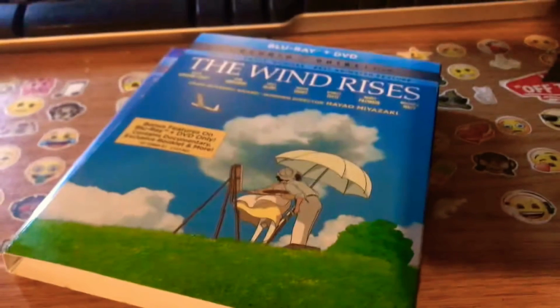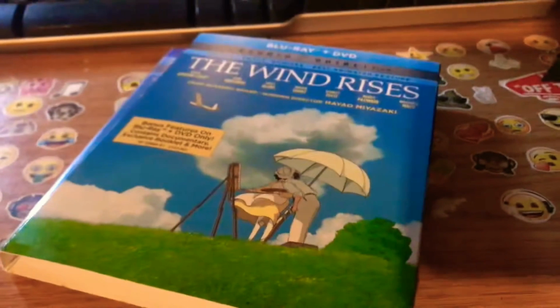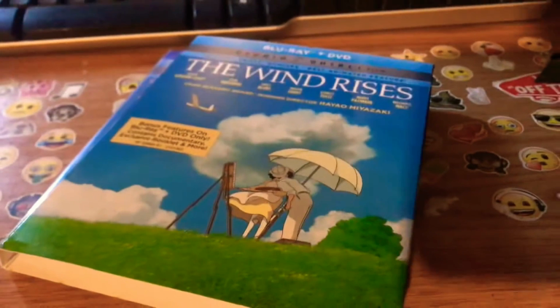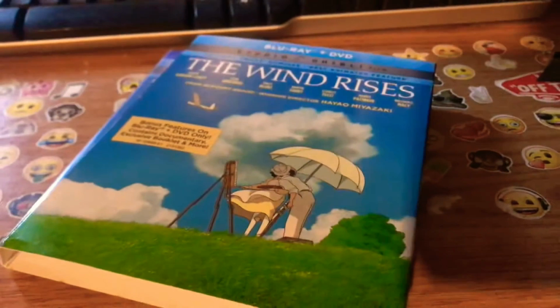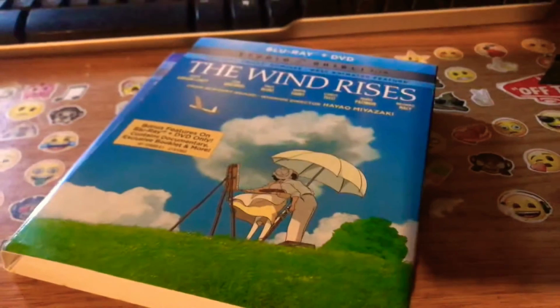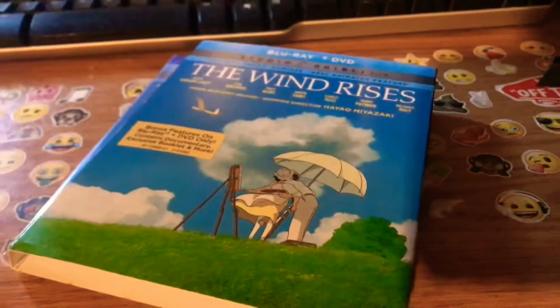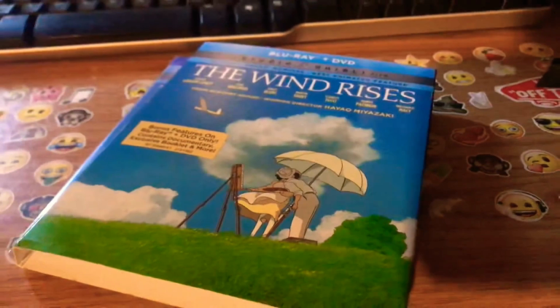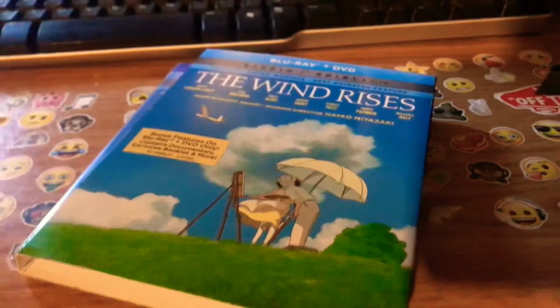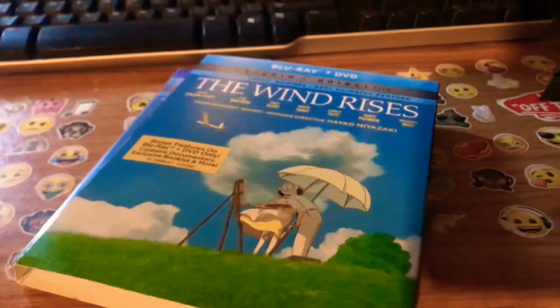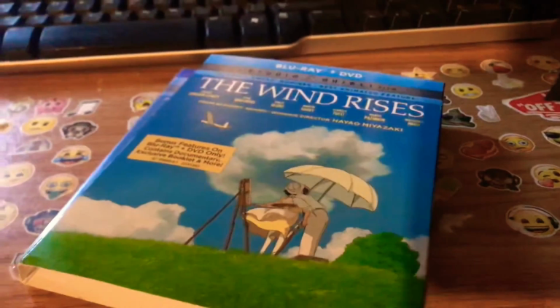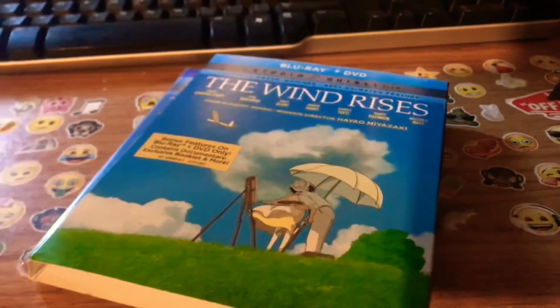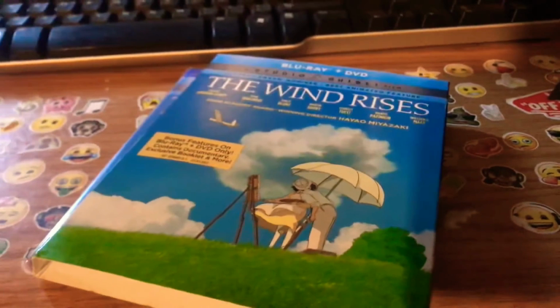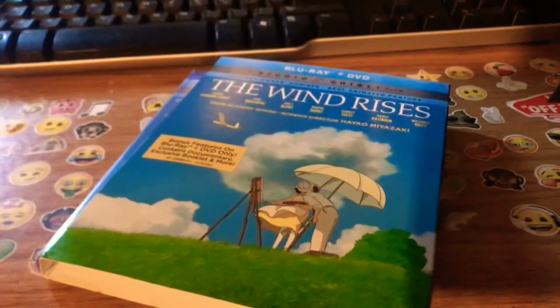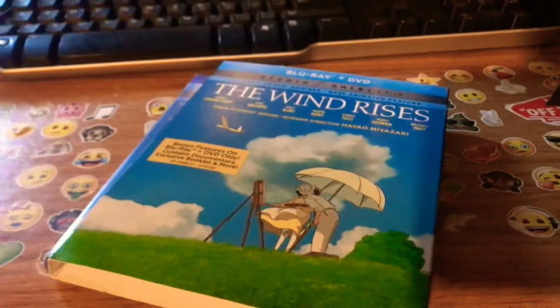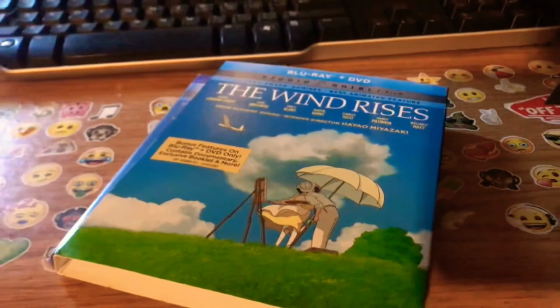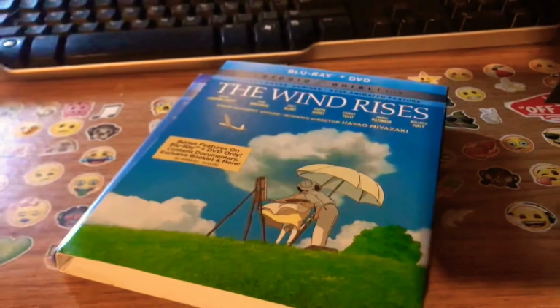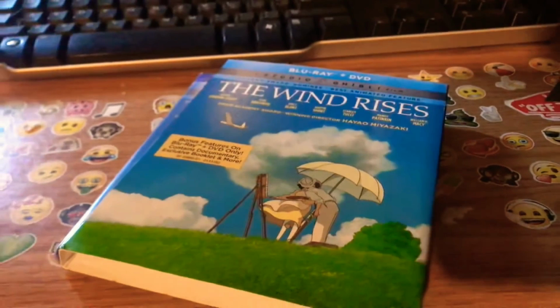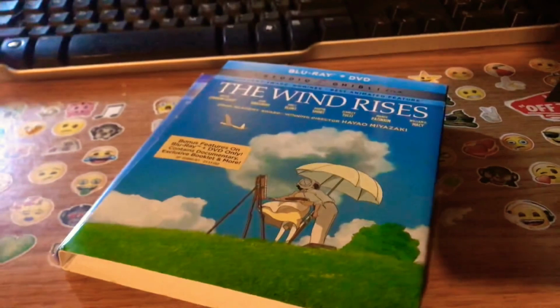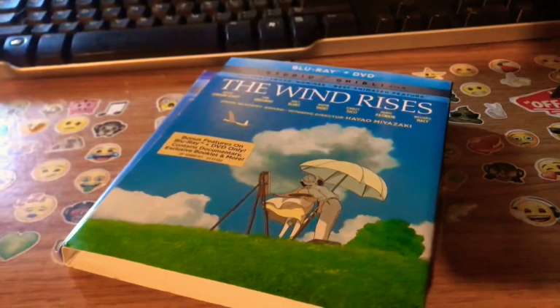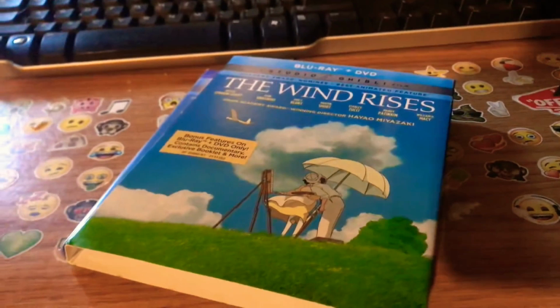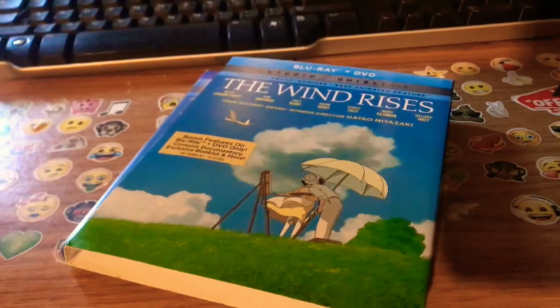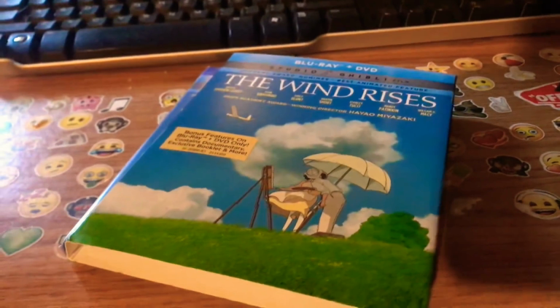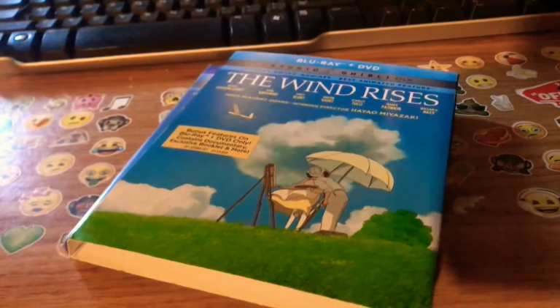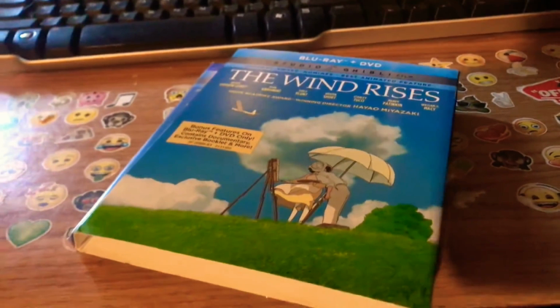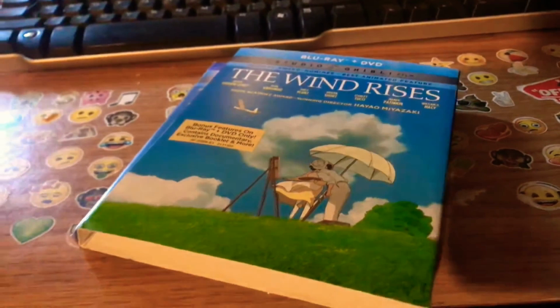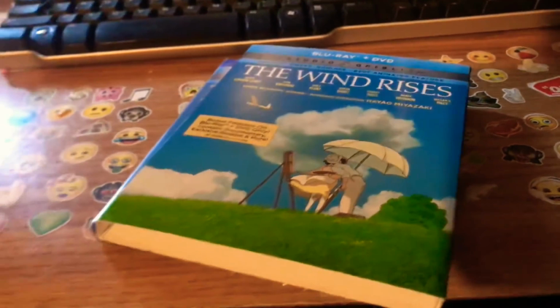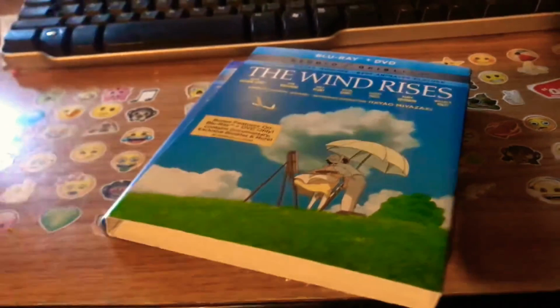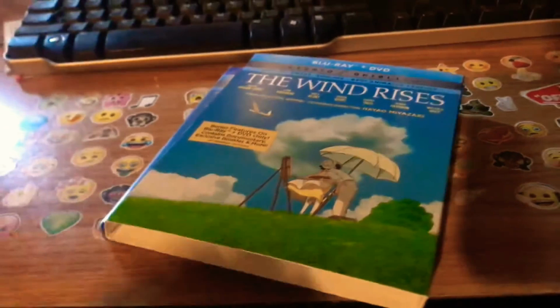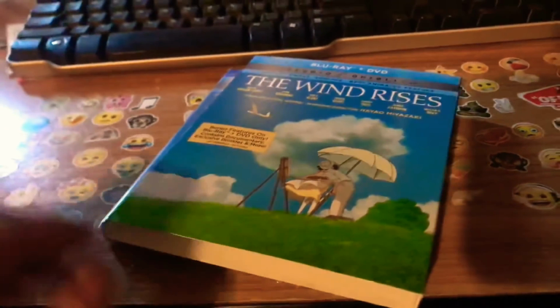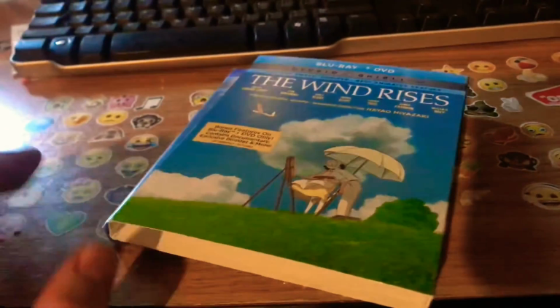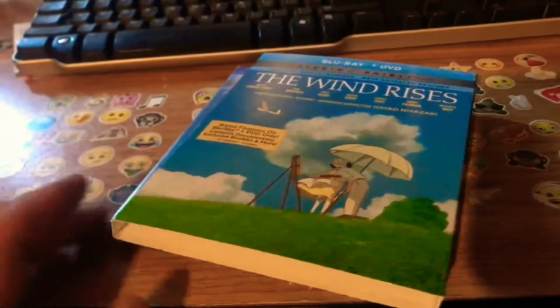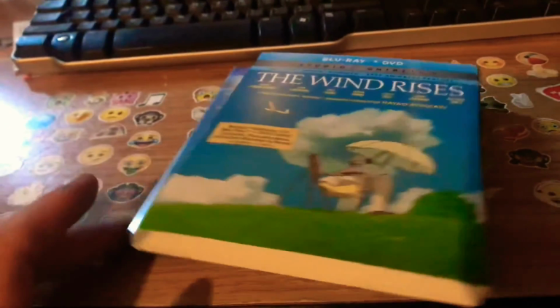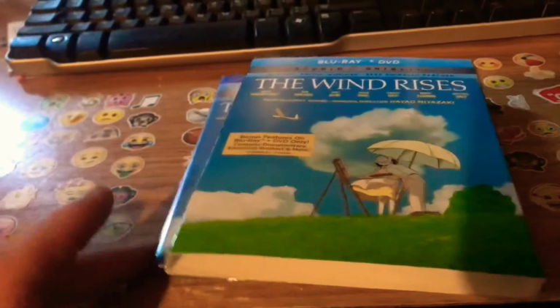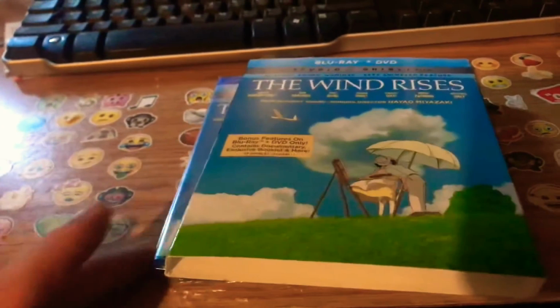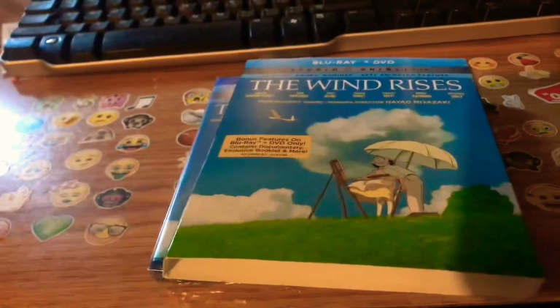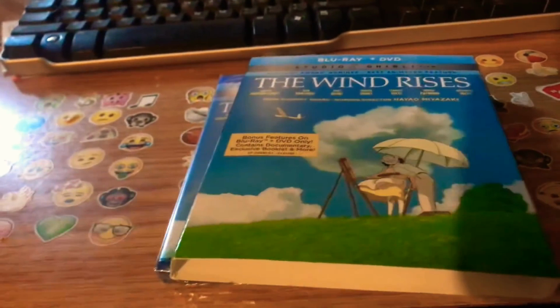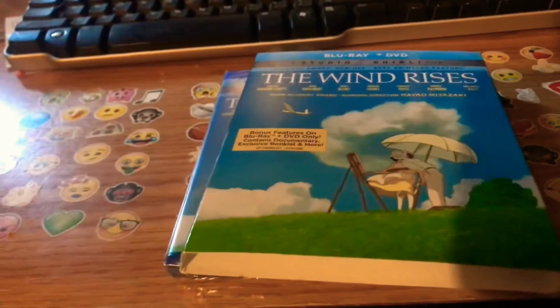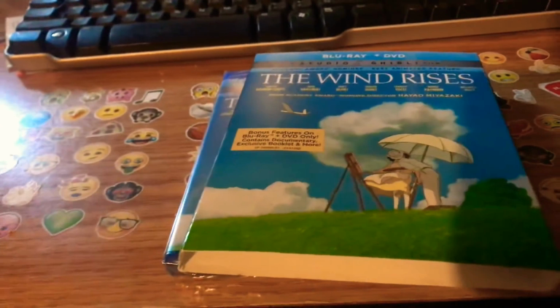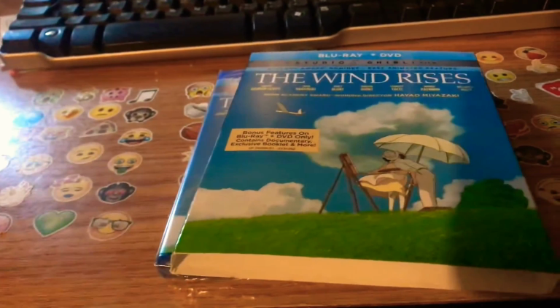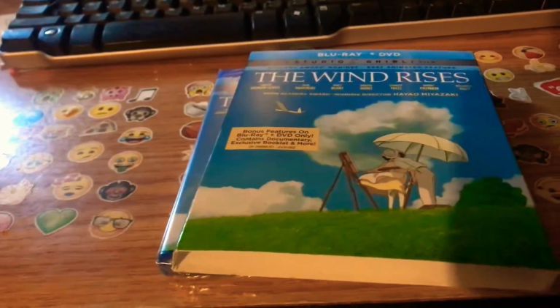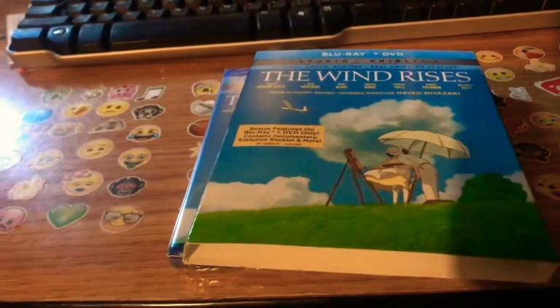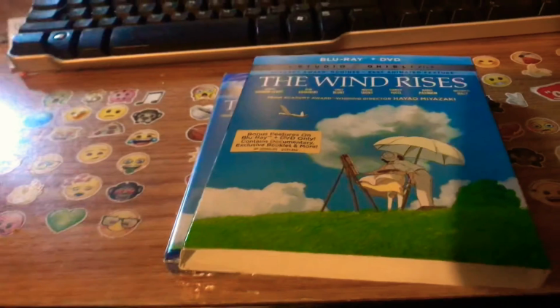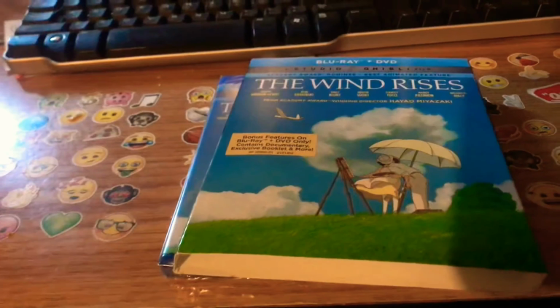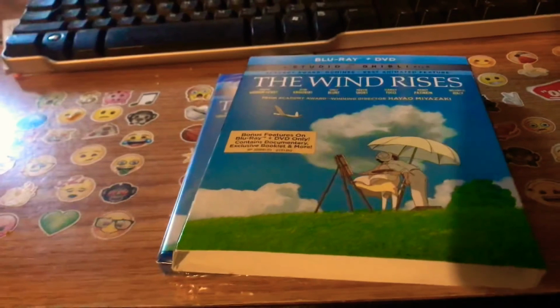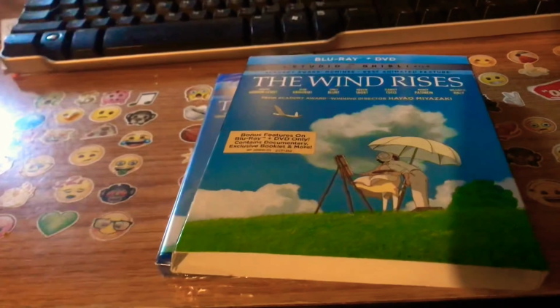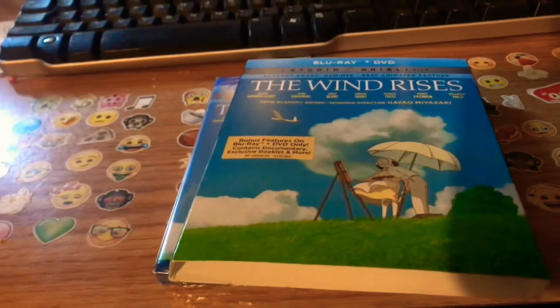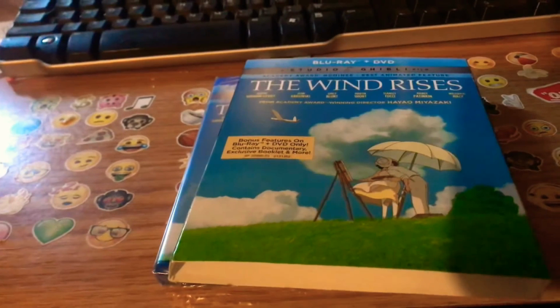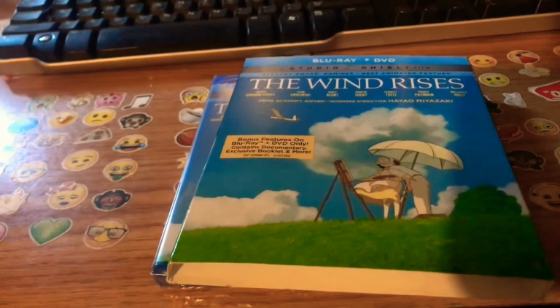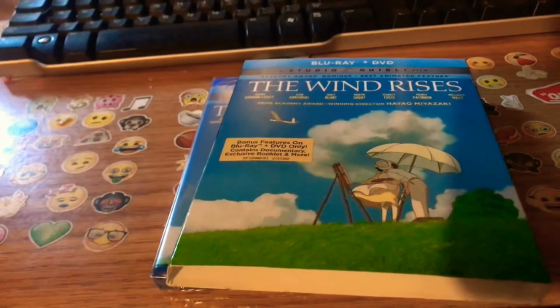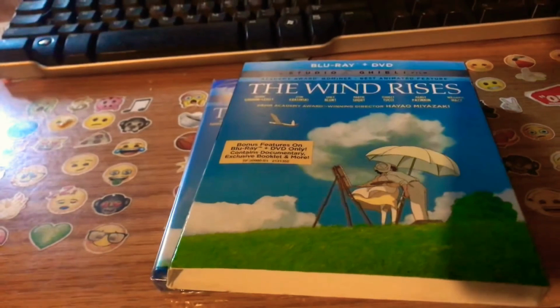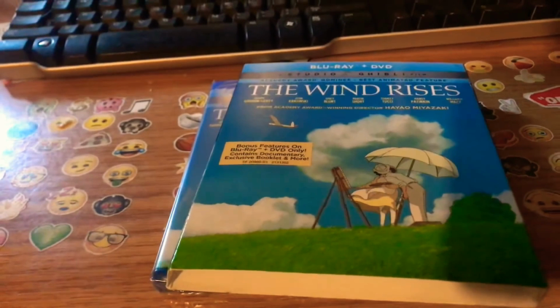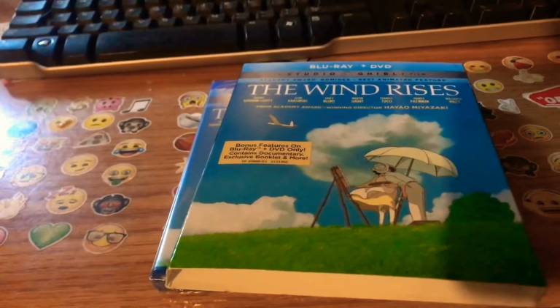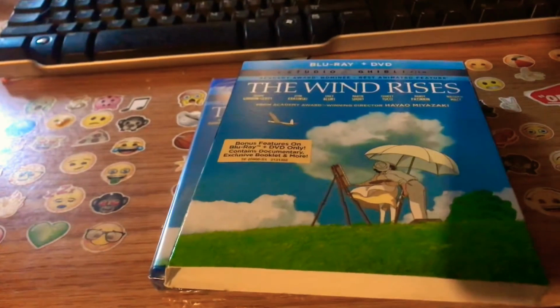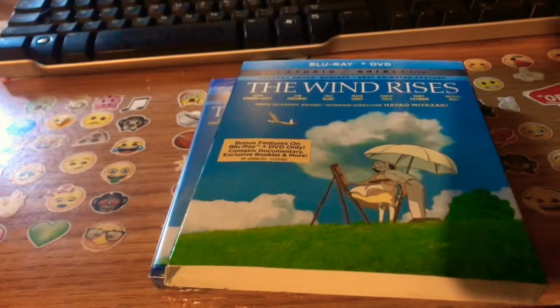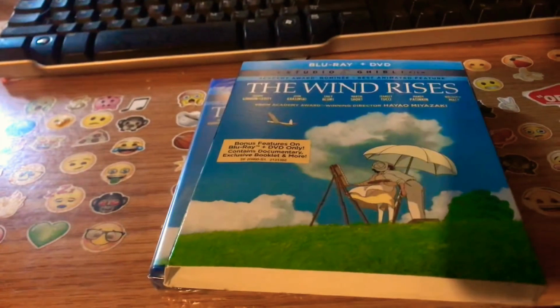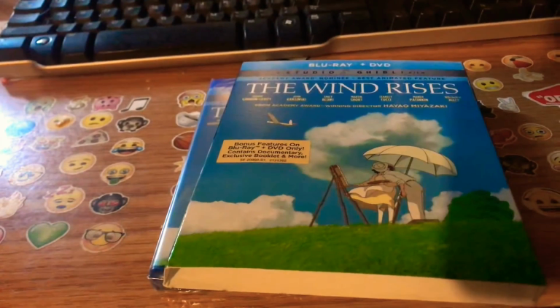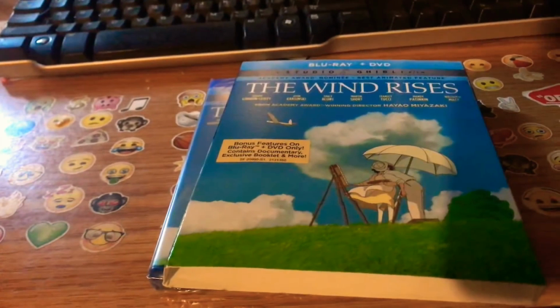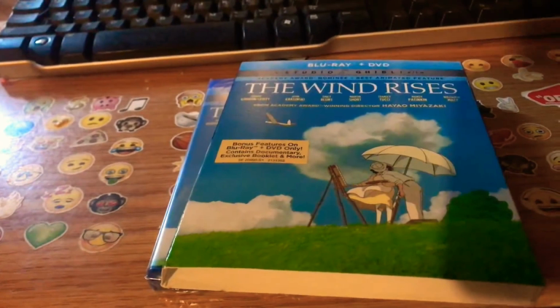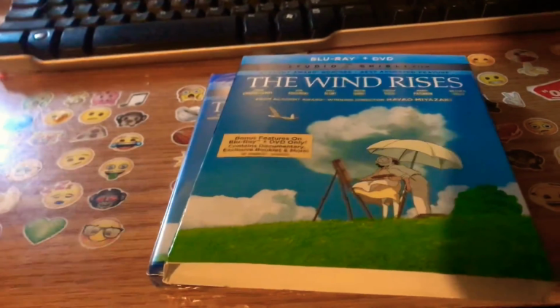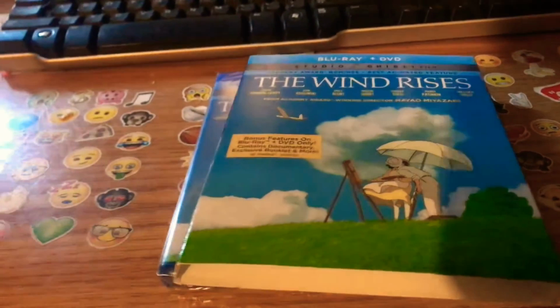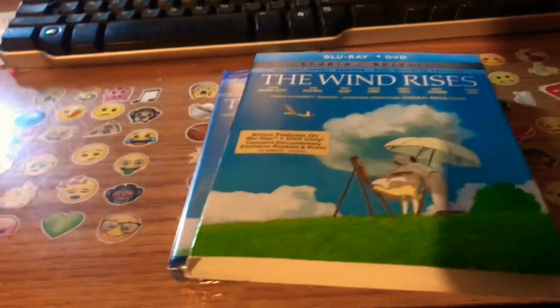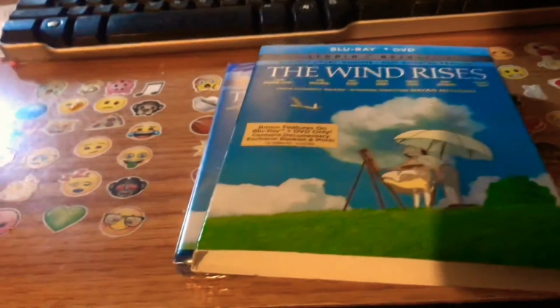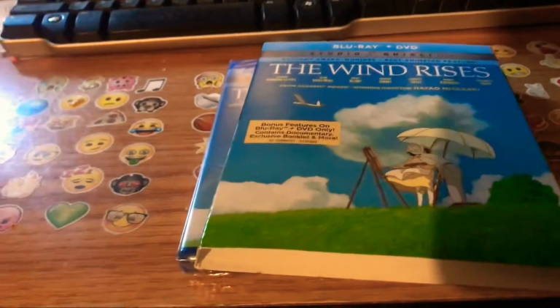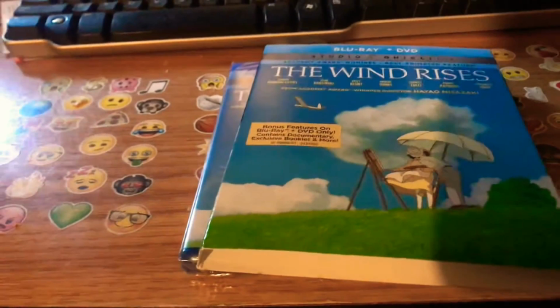Alright guys, I'm back from the unboxing. It is The Wind Rises on Blu-ray and DVD combo pack — that's a Studio Ghibli film.